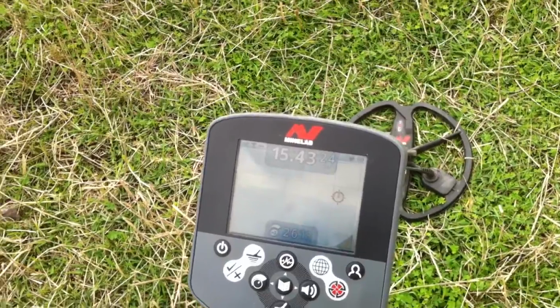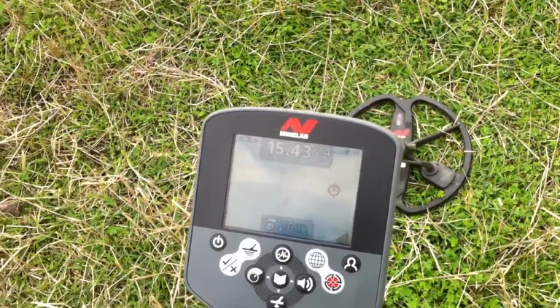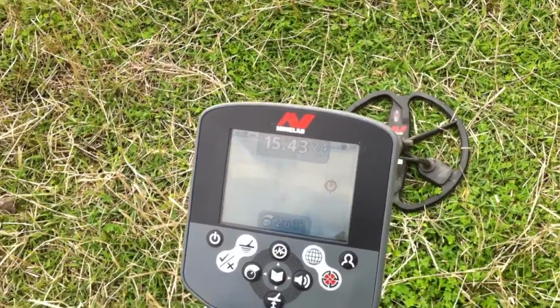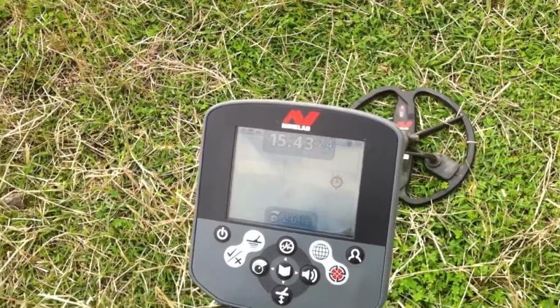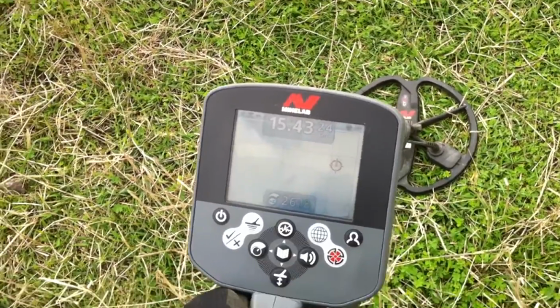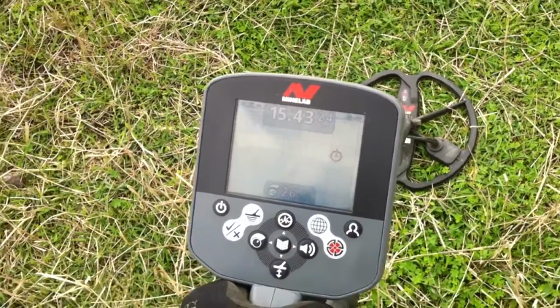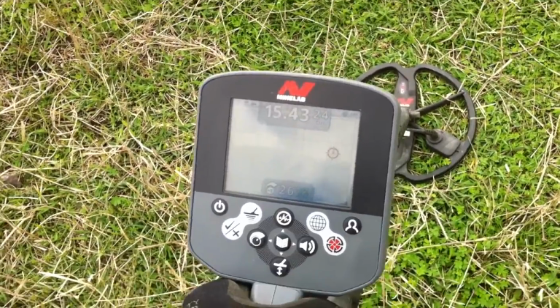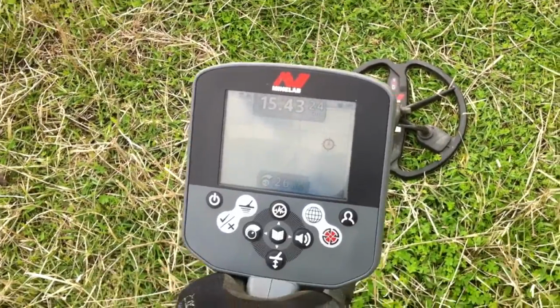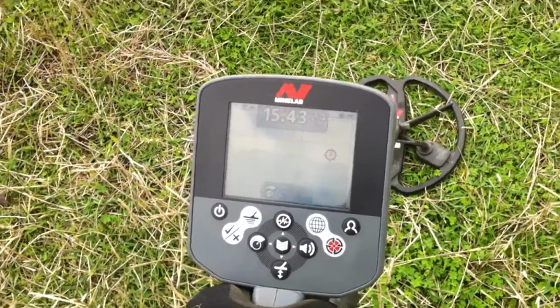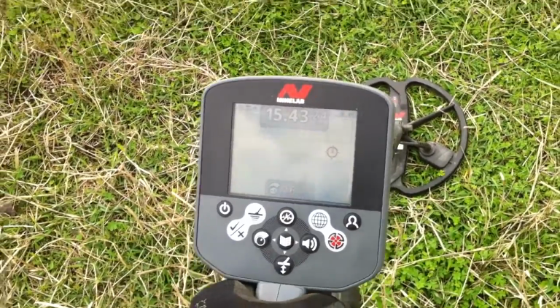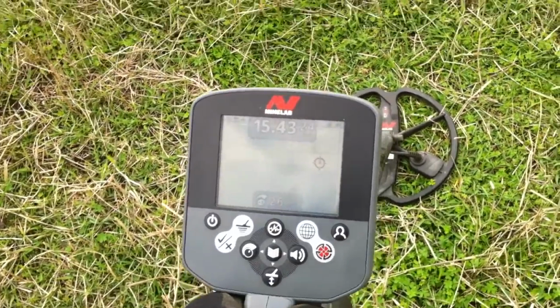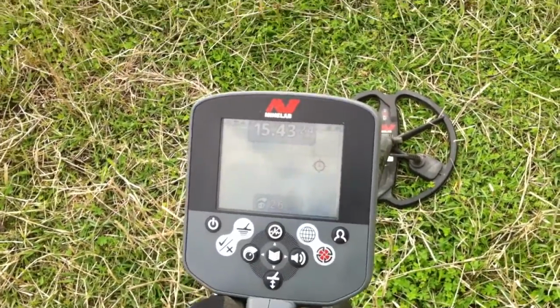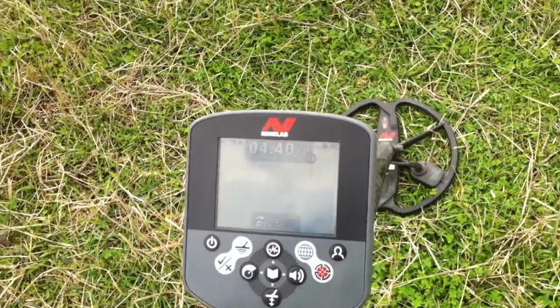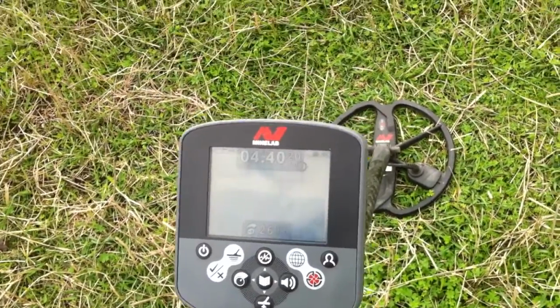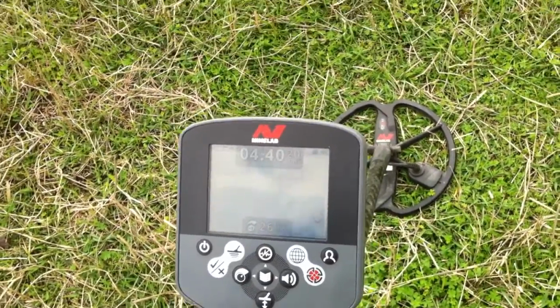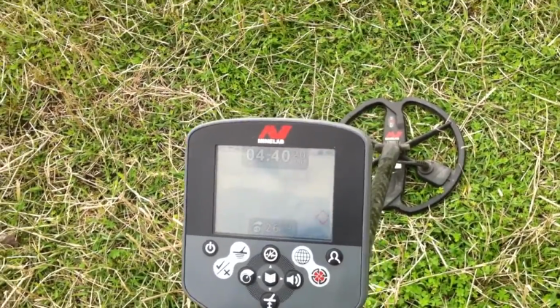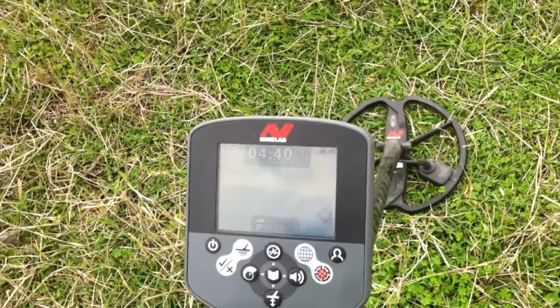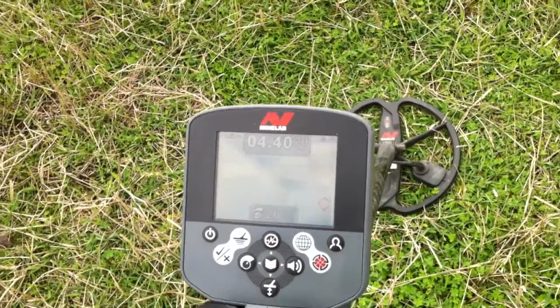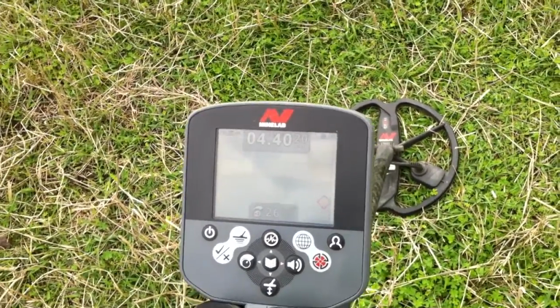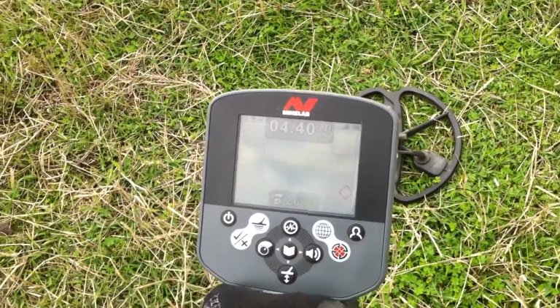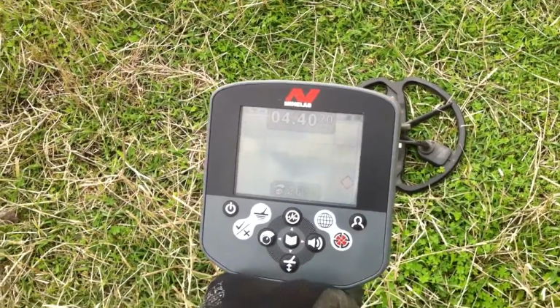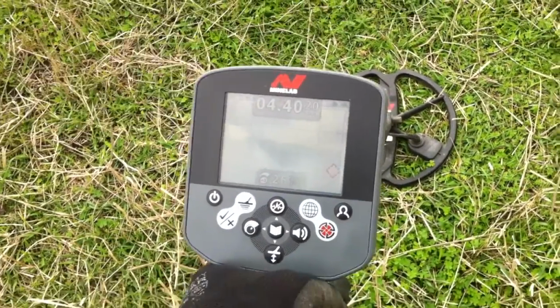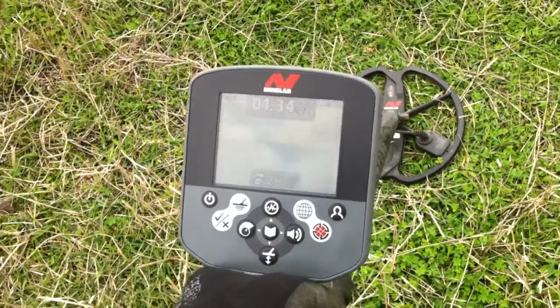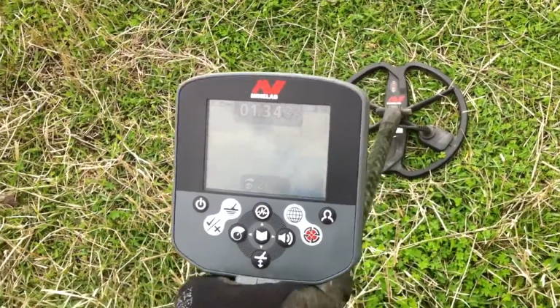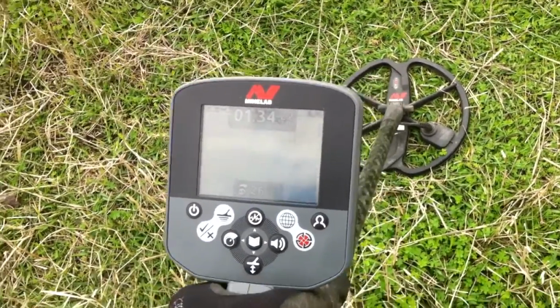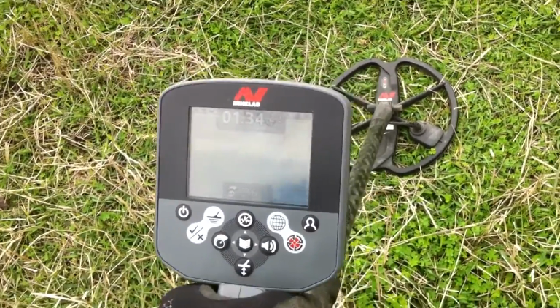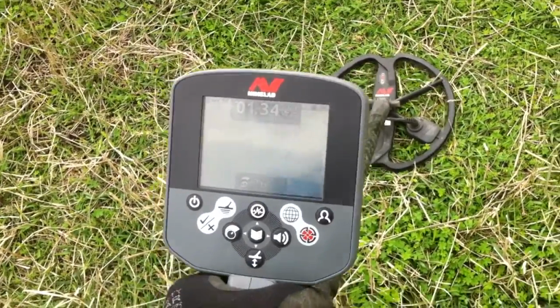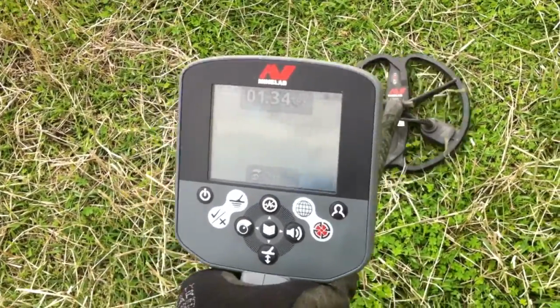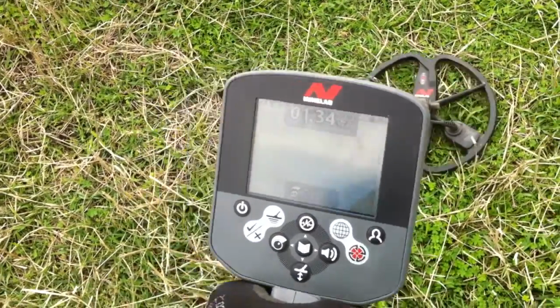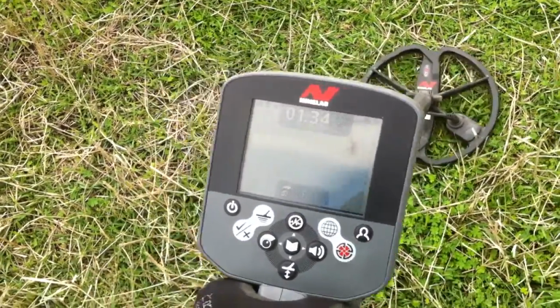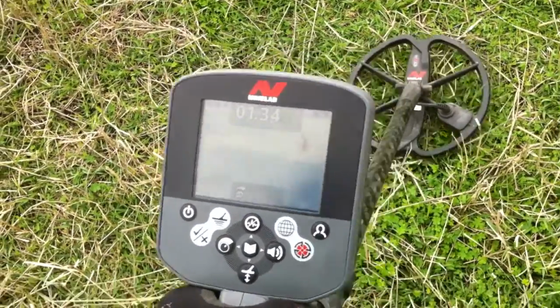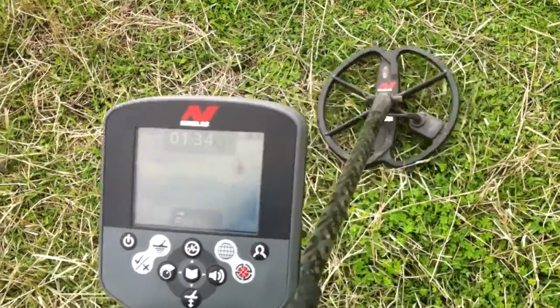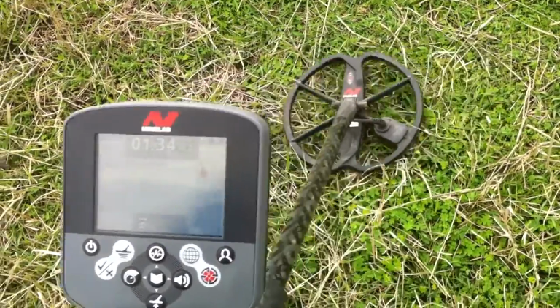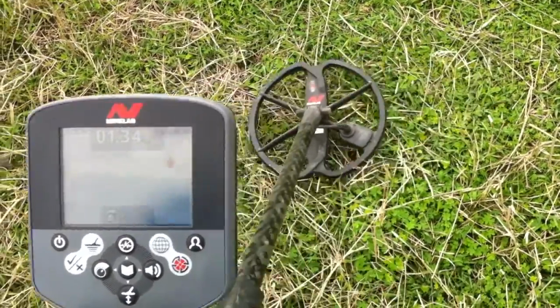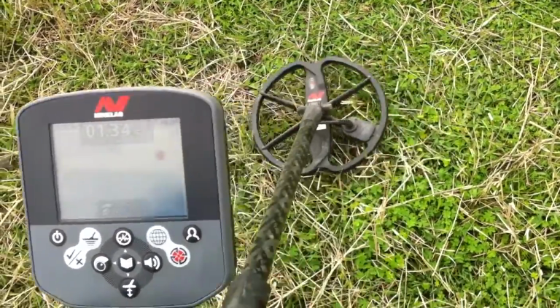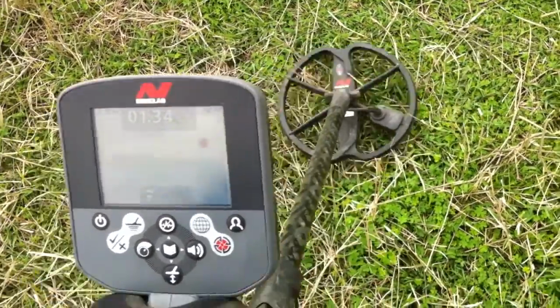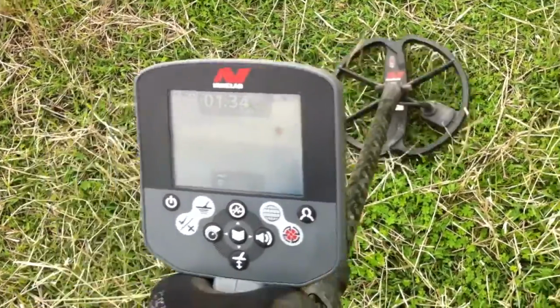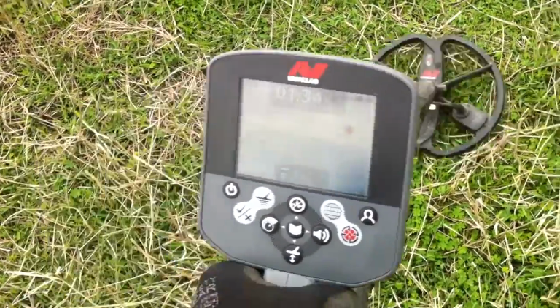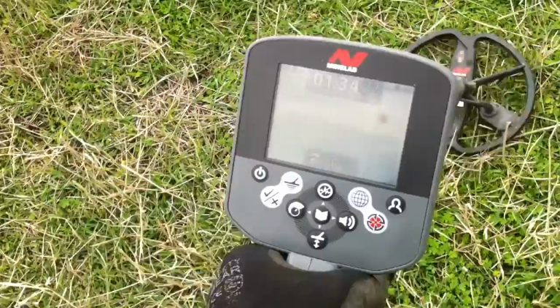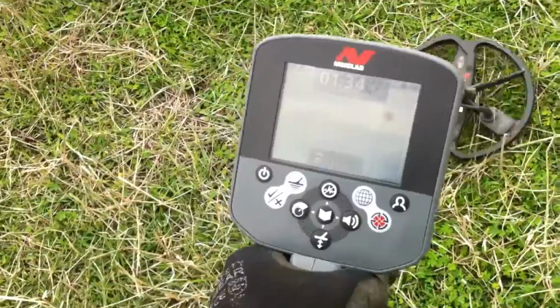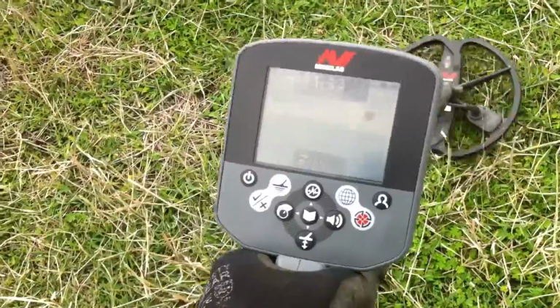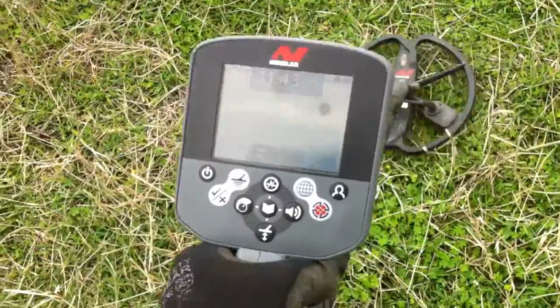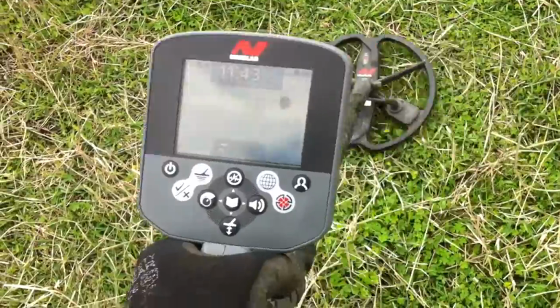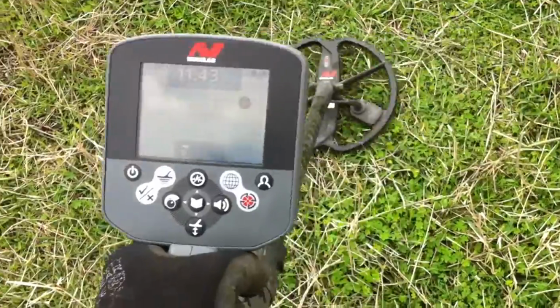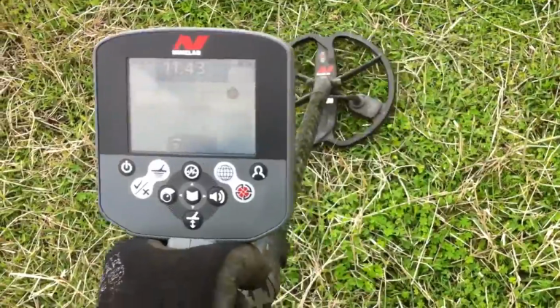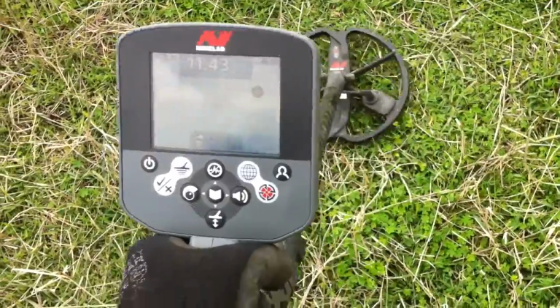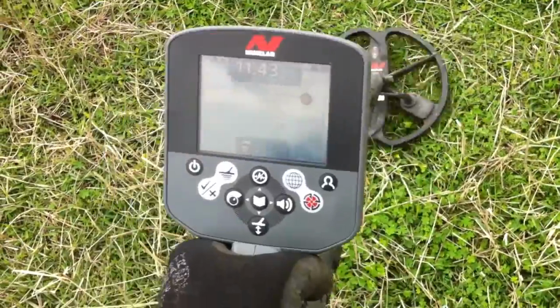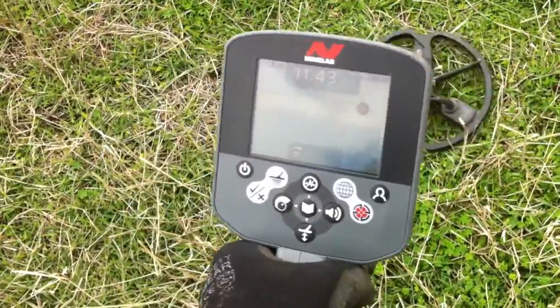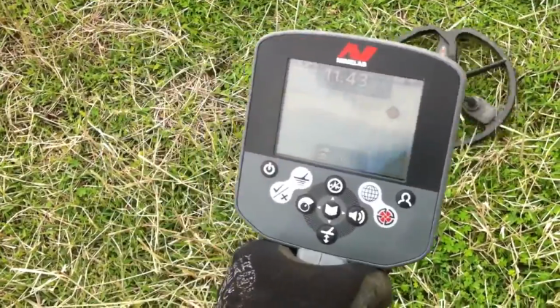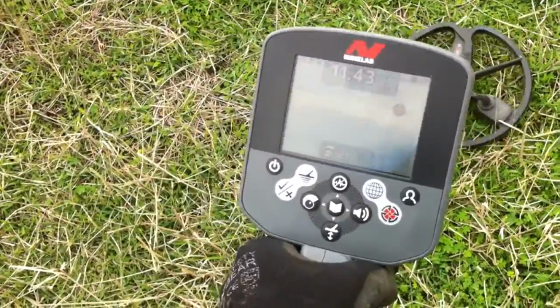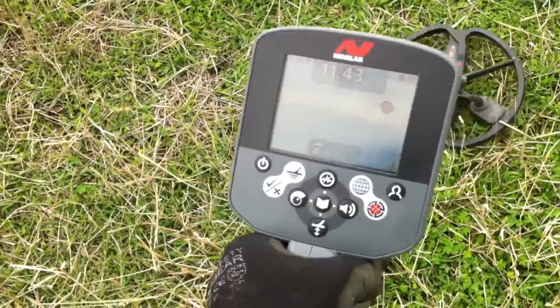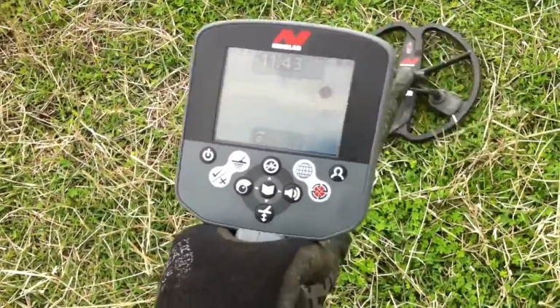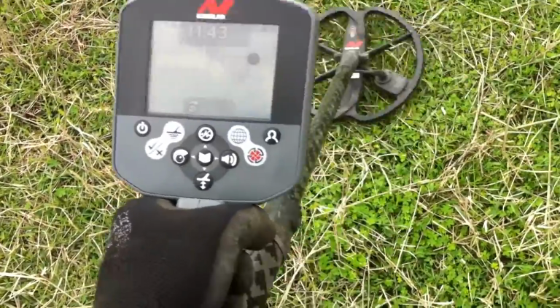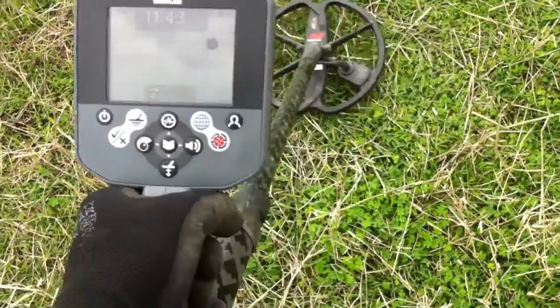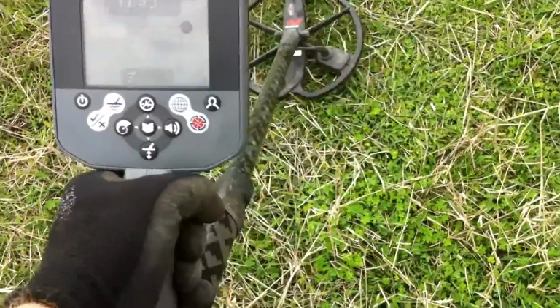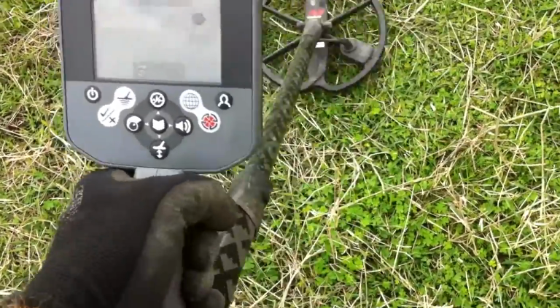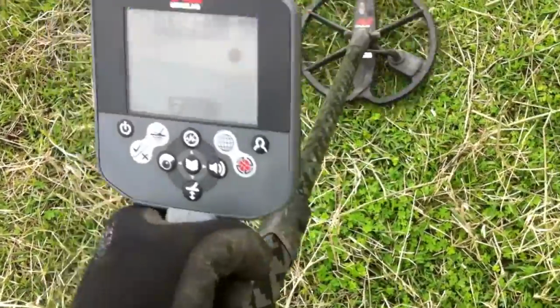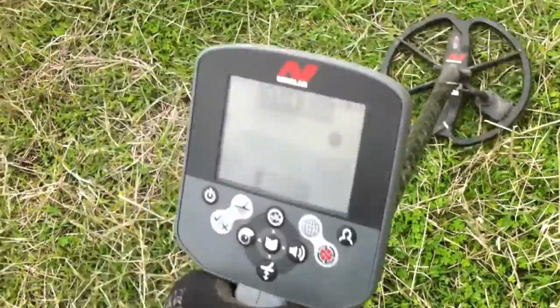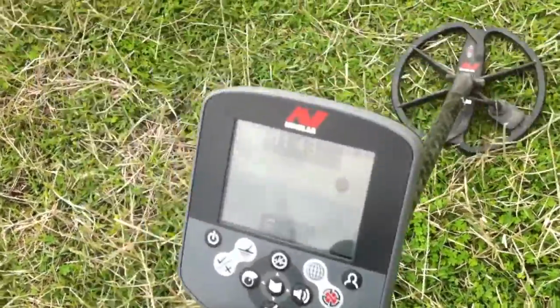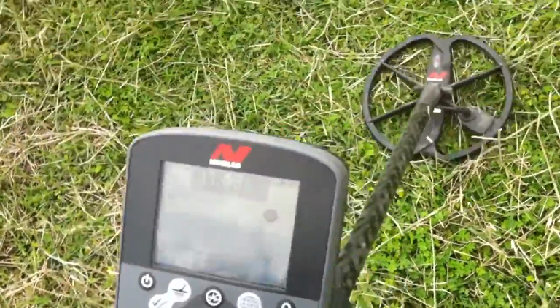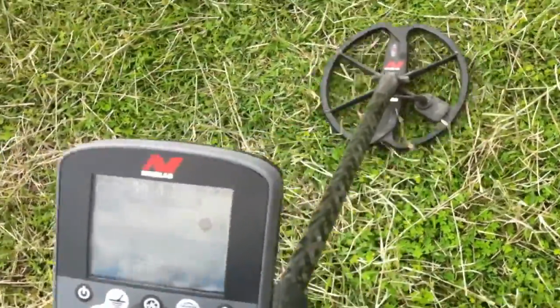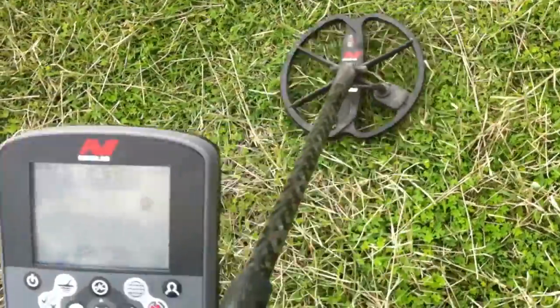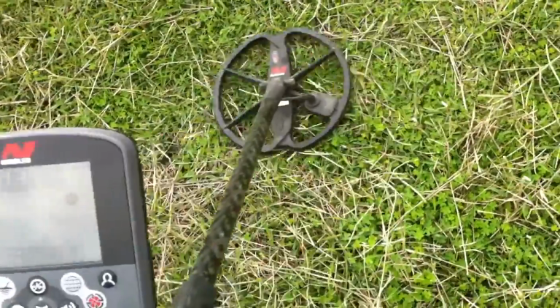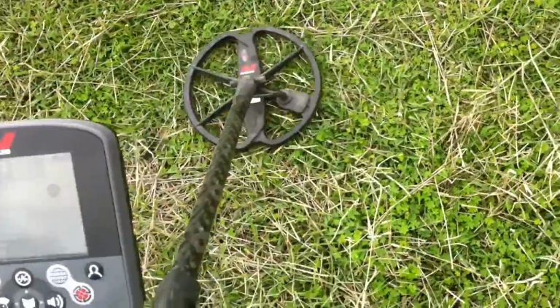Hey, Mark here with the CTX 3030. Just found a target. I want to do a bit of an experiment. So if you see there, solid 11-43.